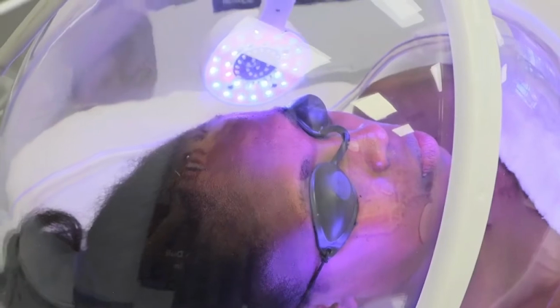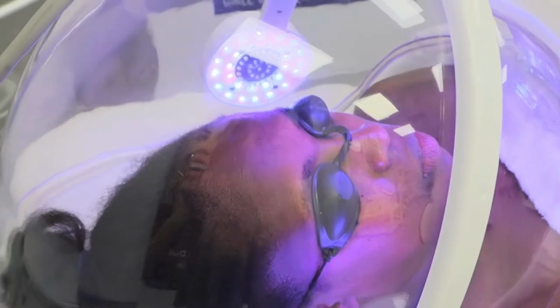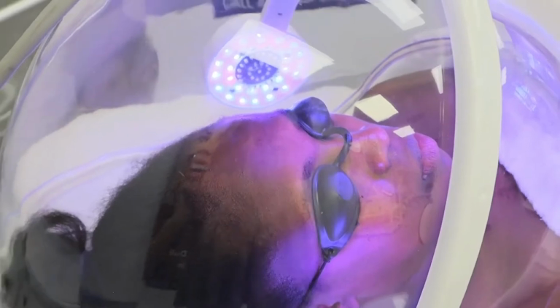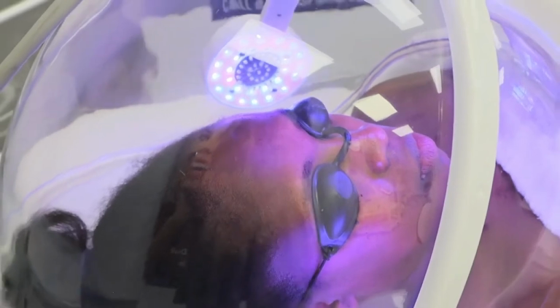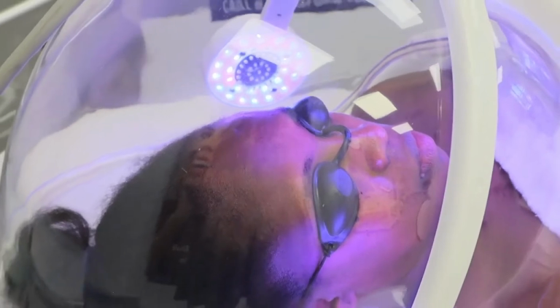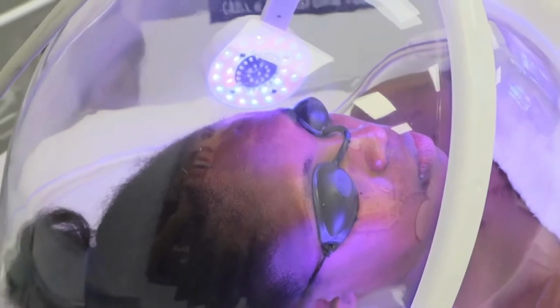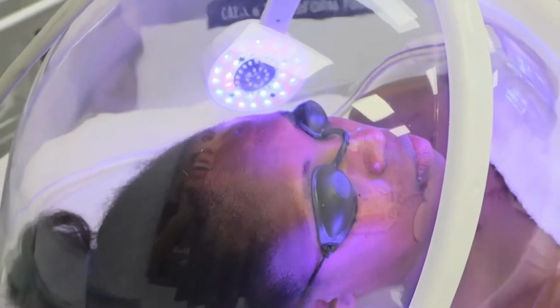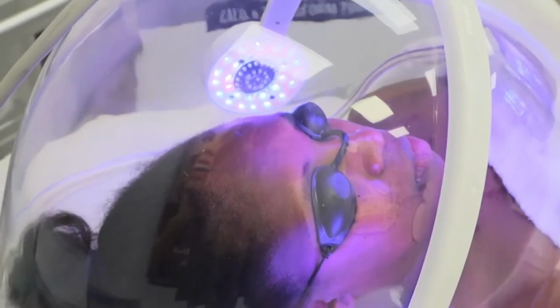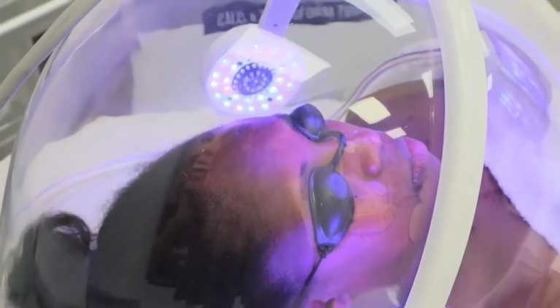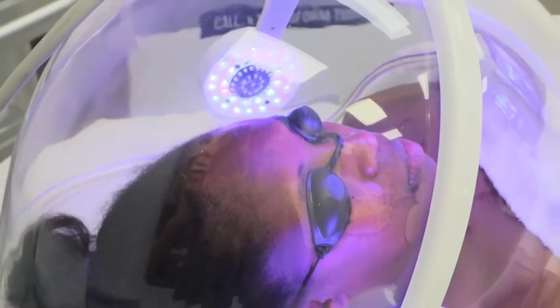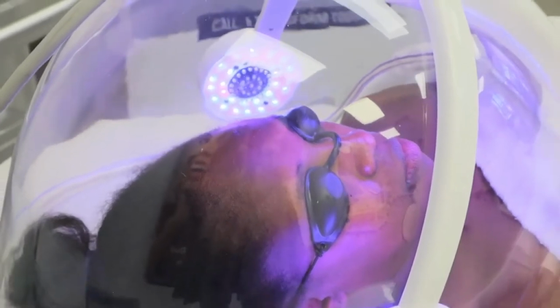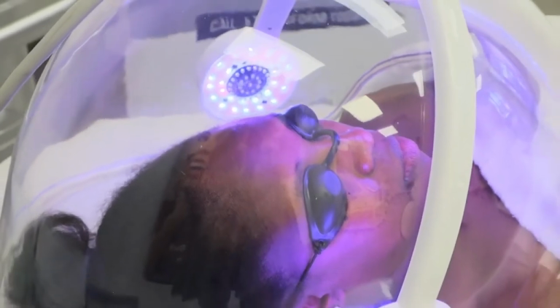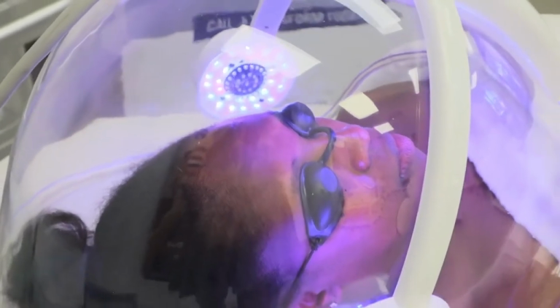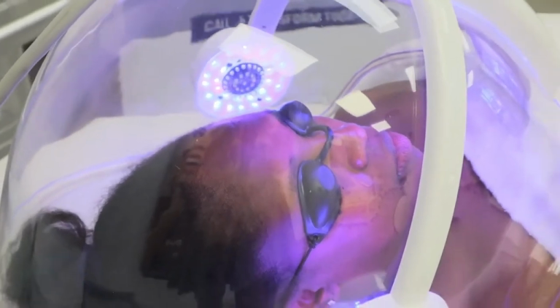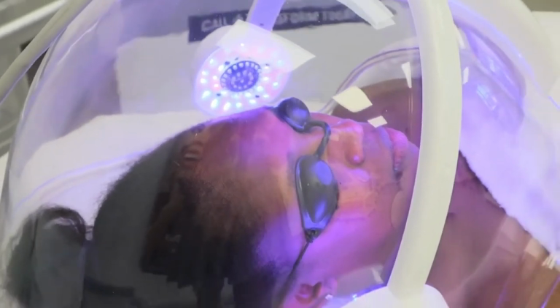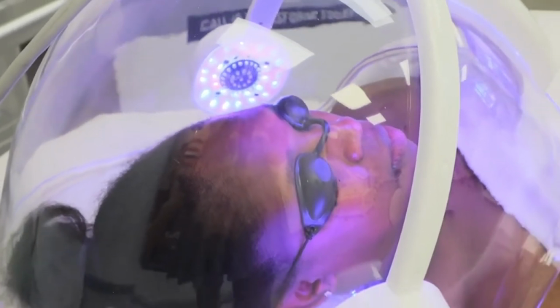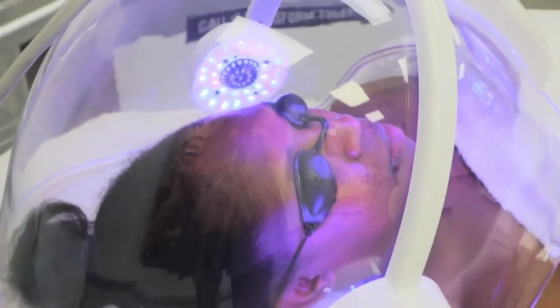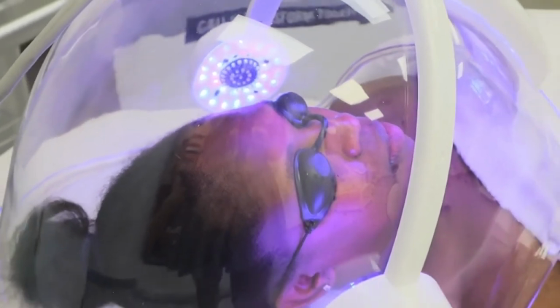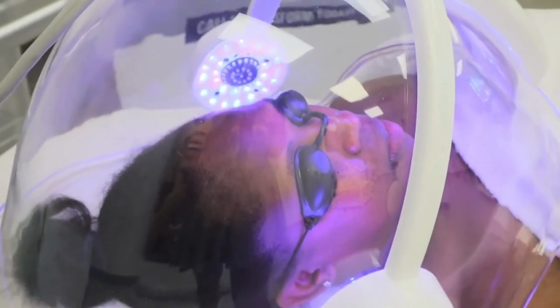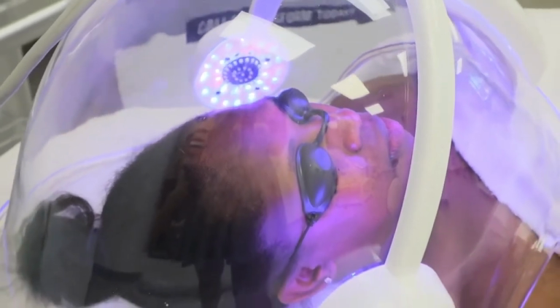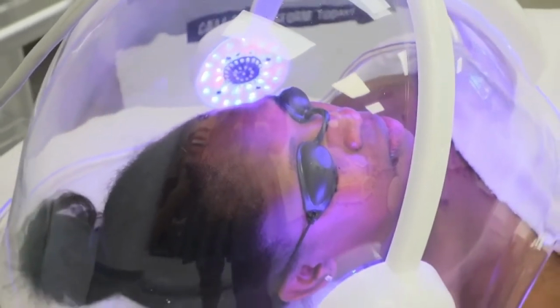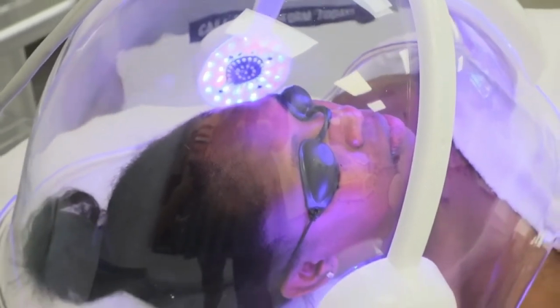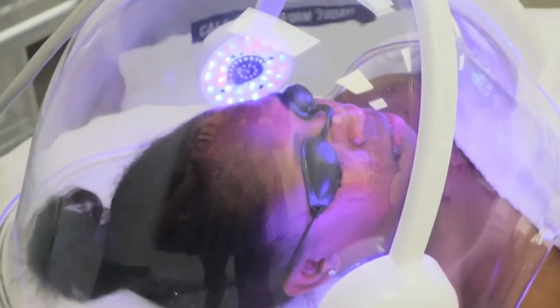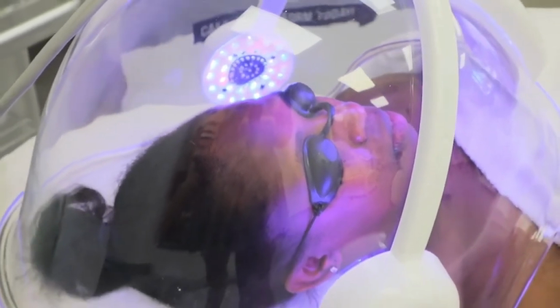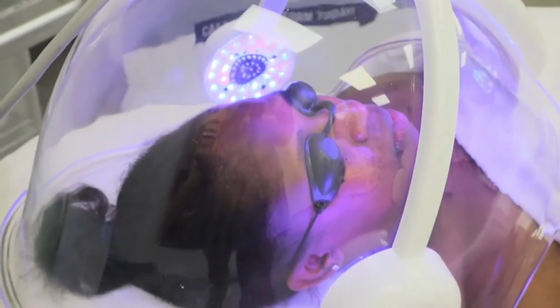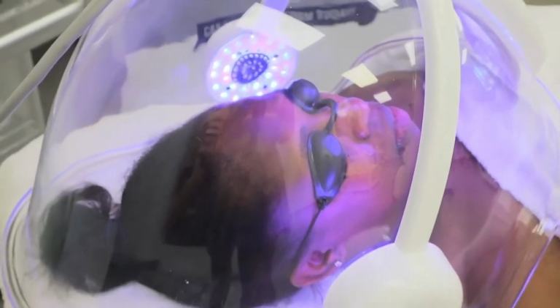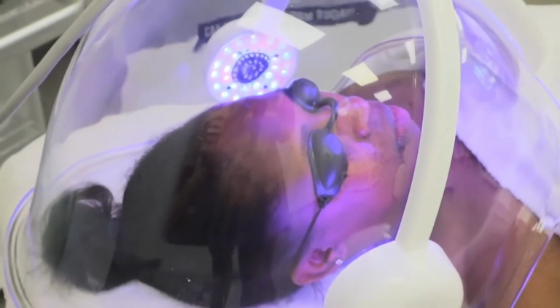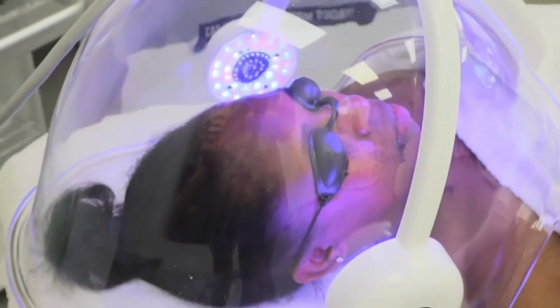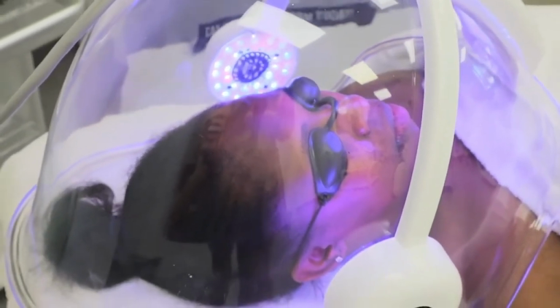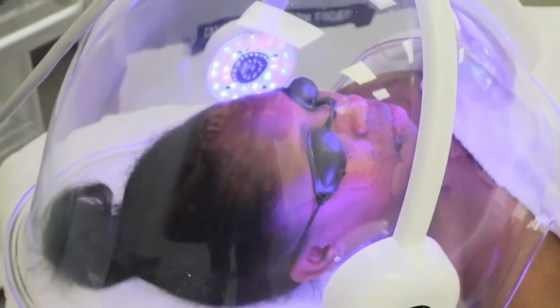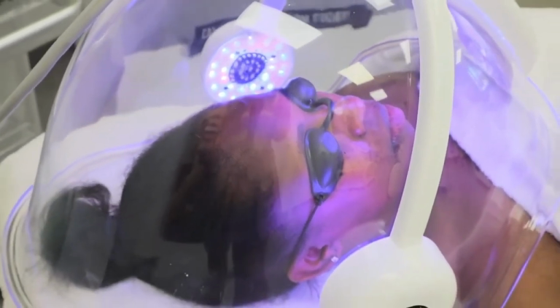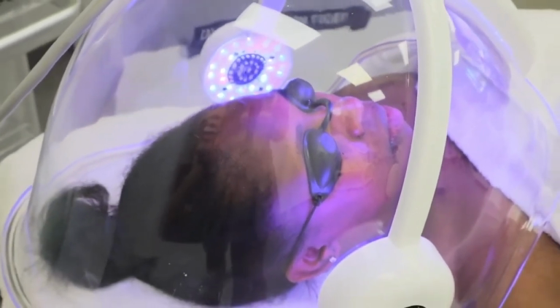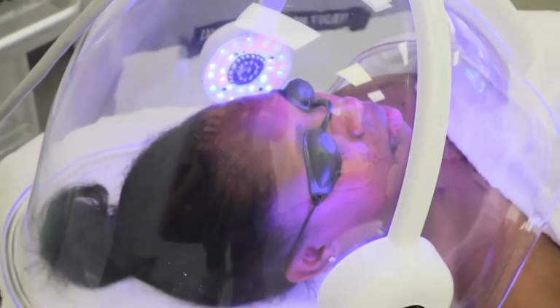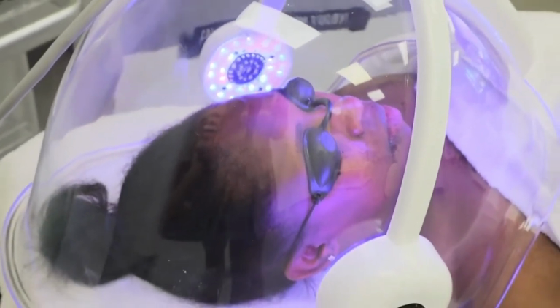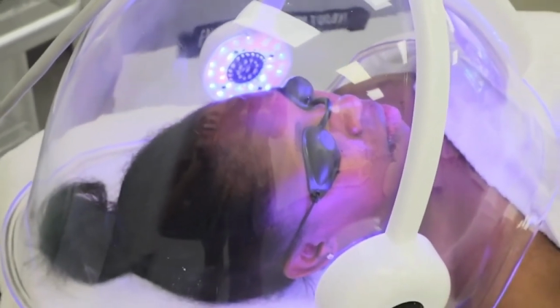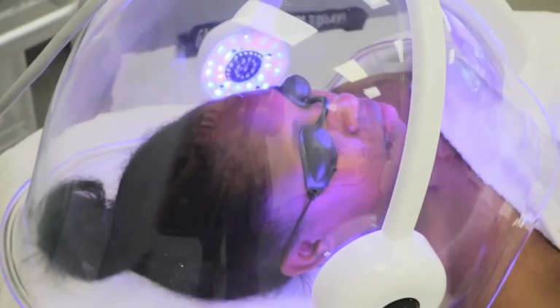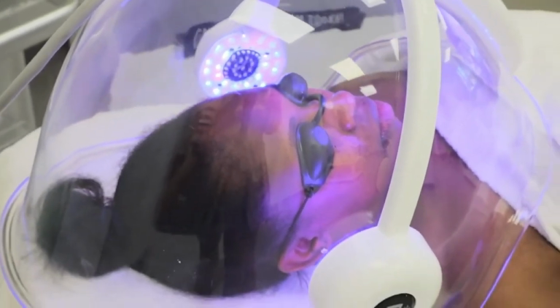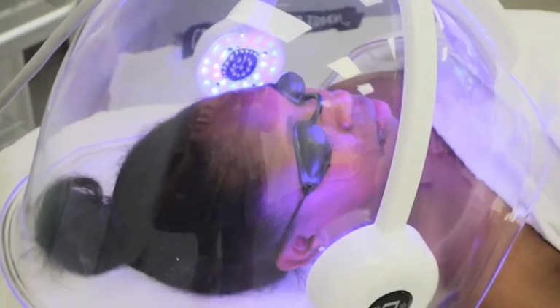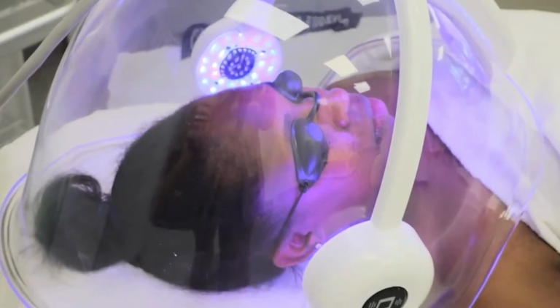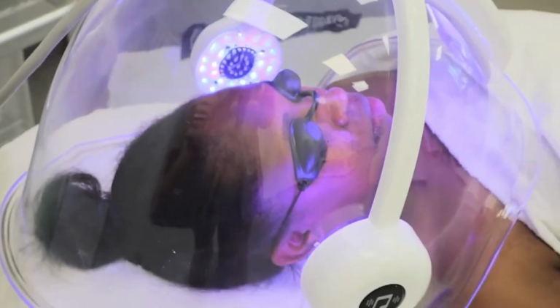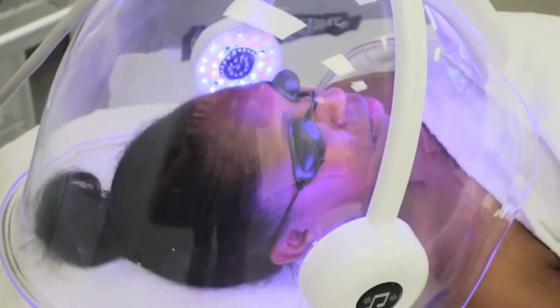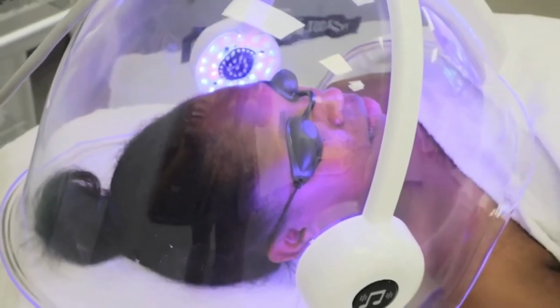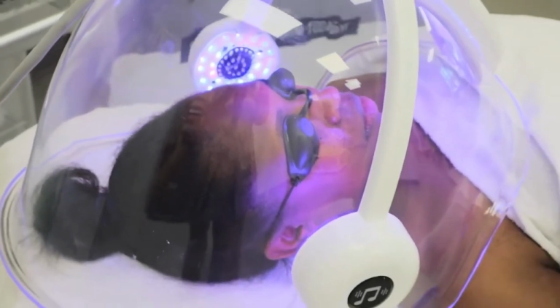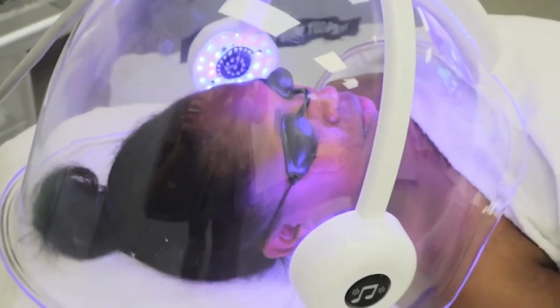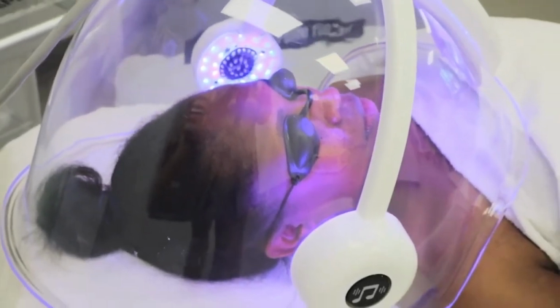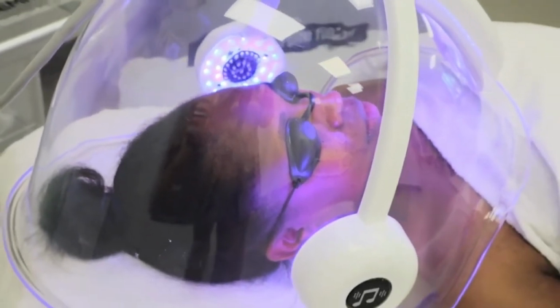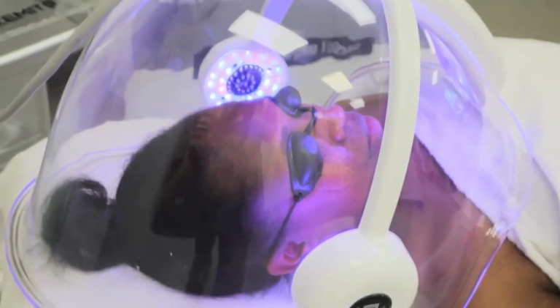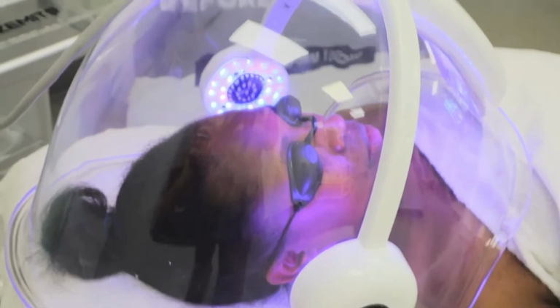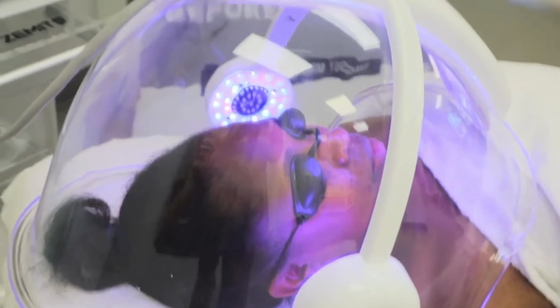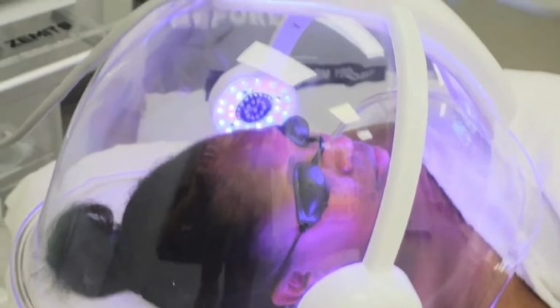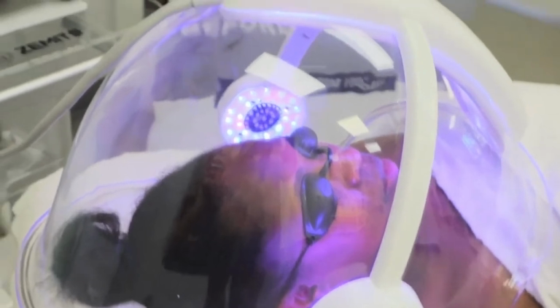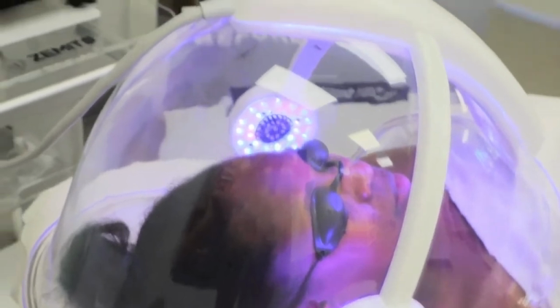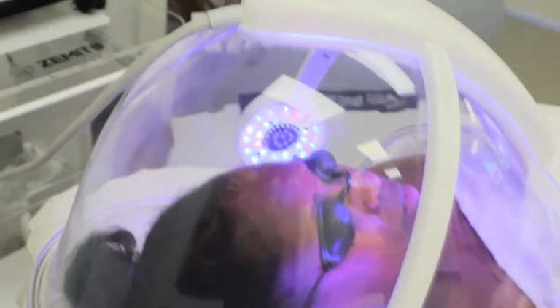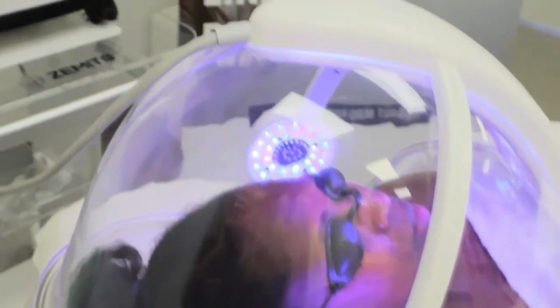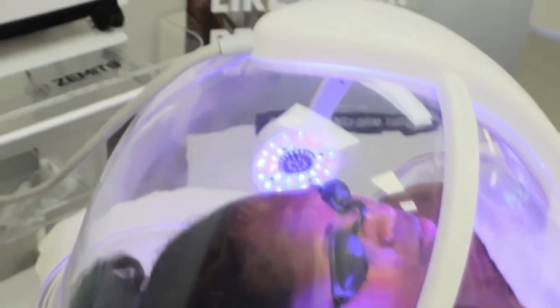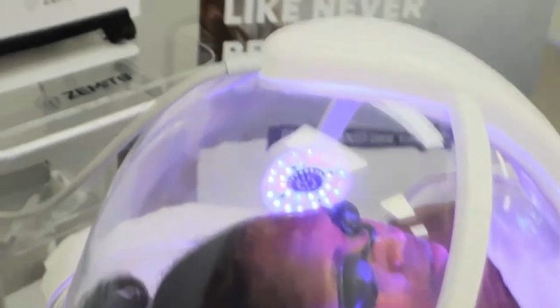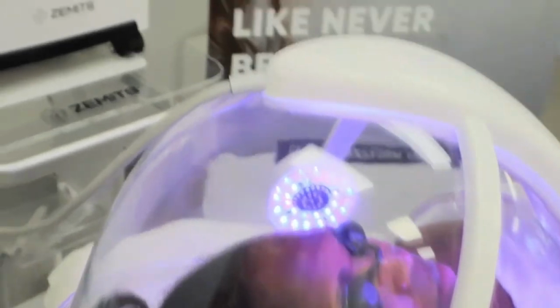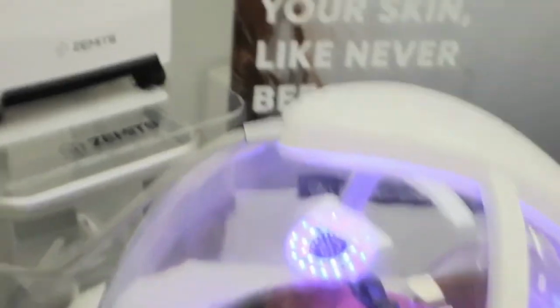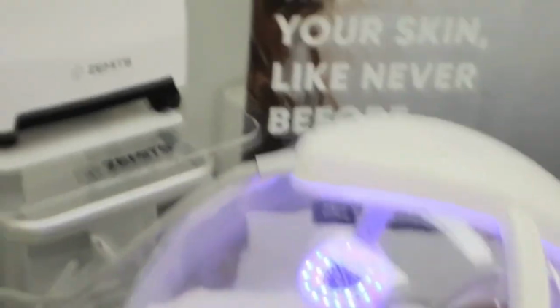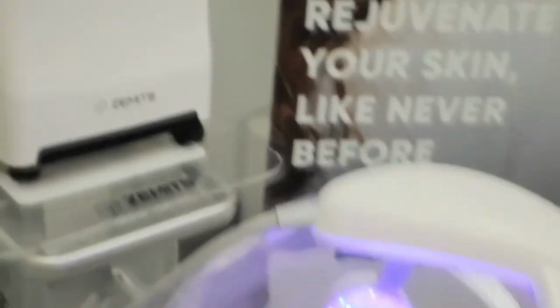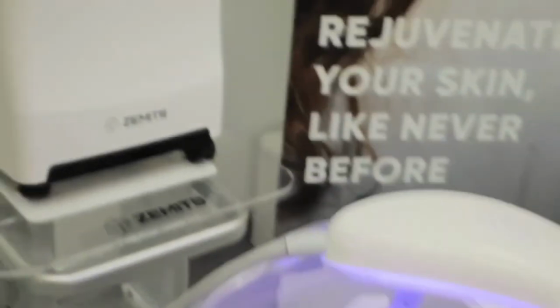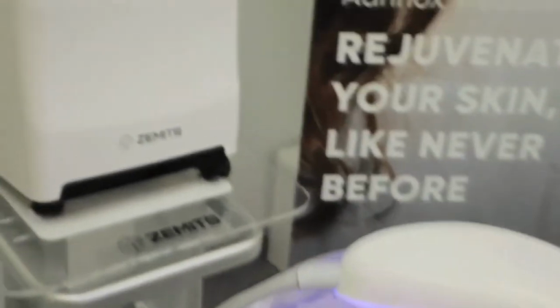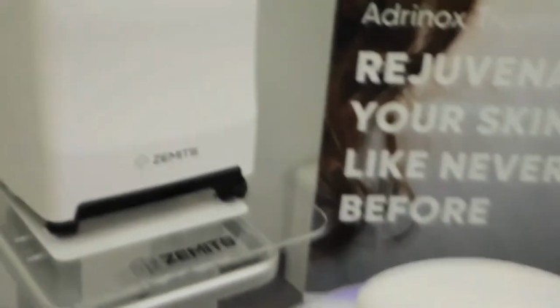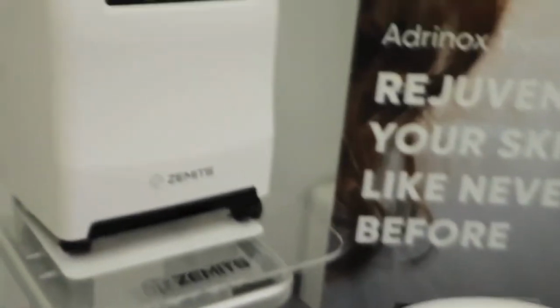LED therapy has several wavelengths and can be used as a standalone treatment or simultaneously with the oxygen dome facial.